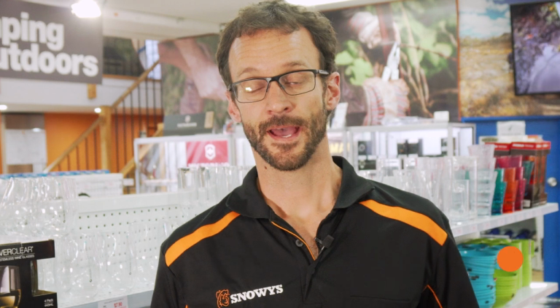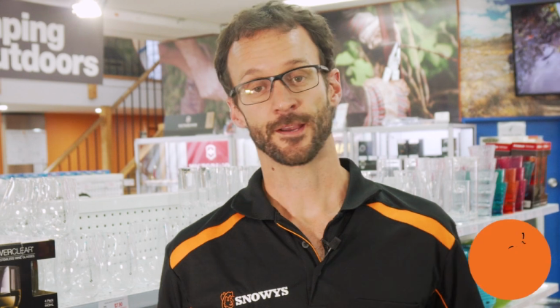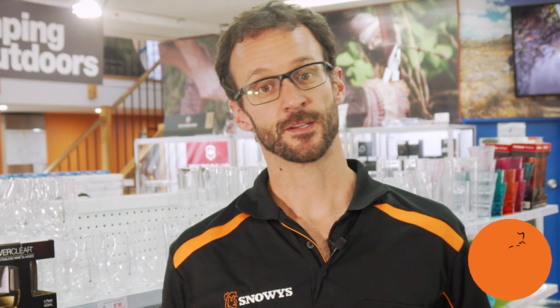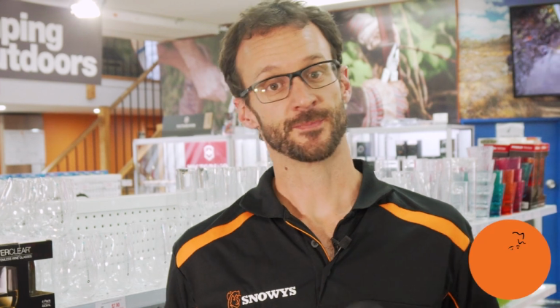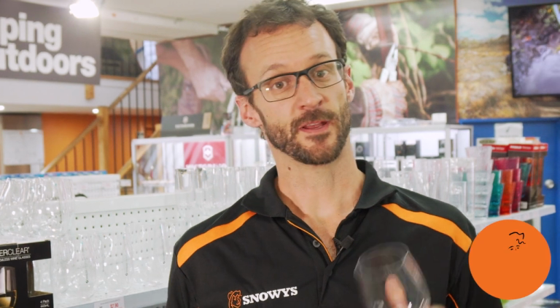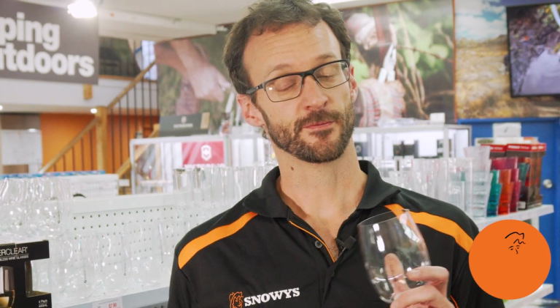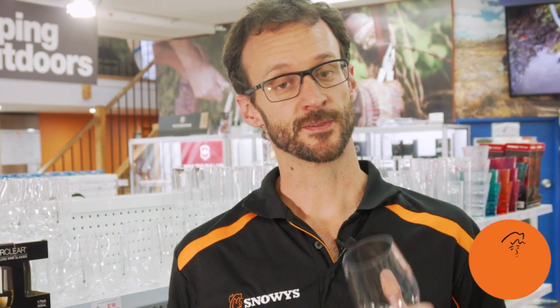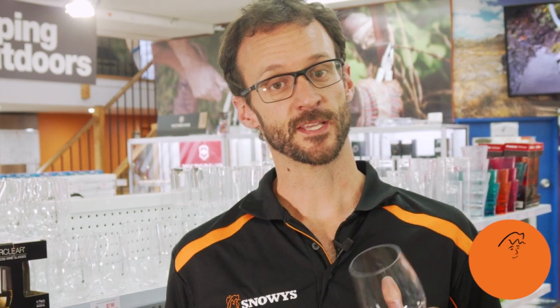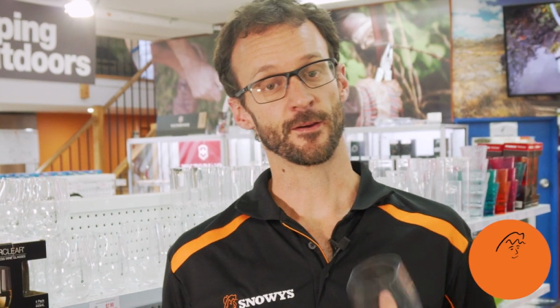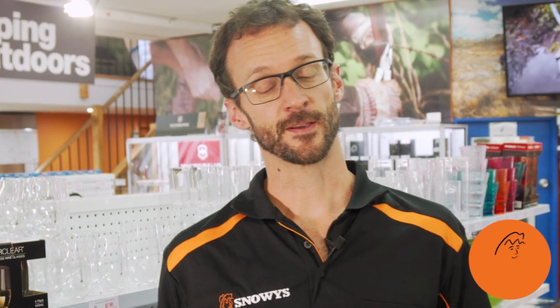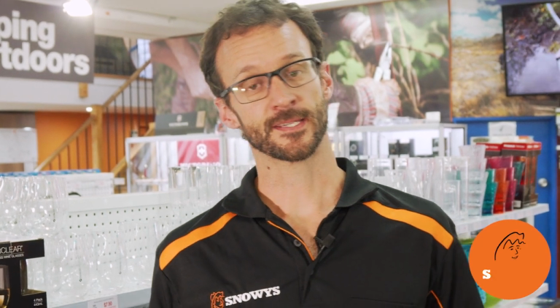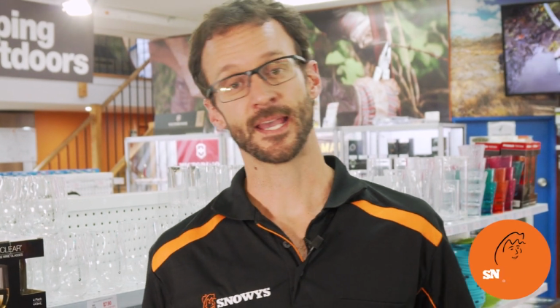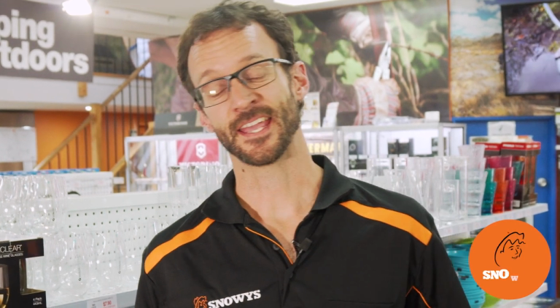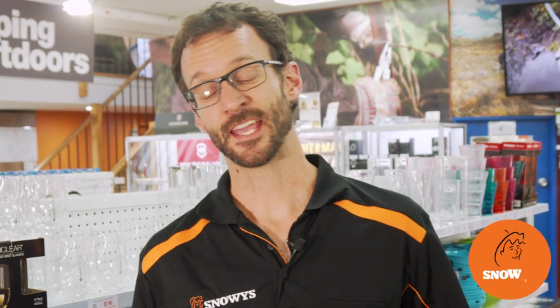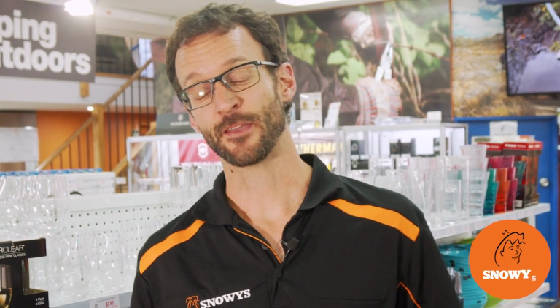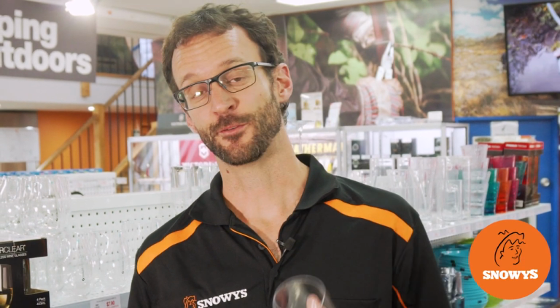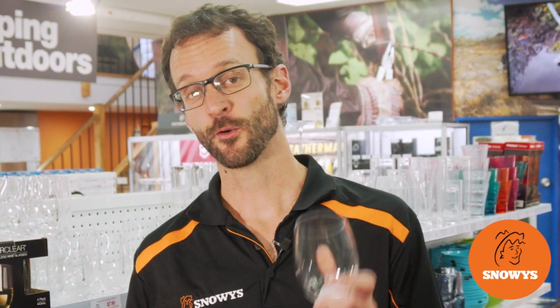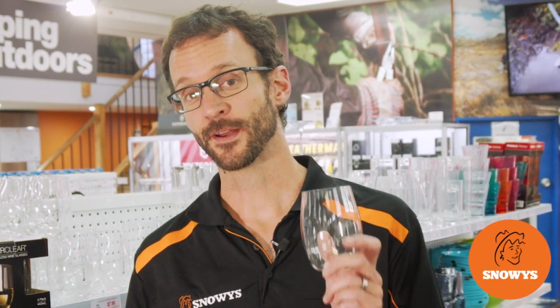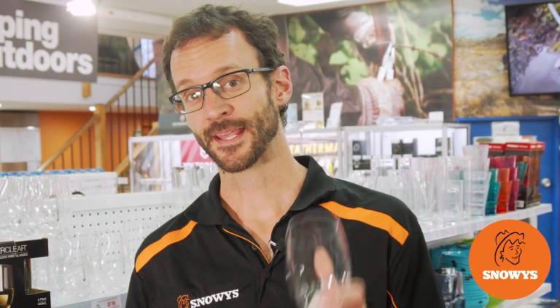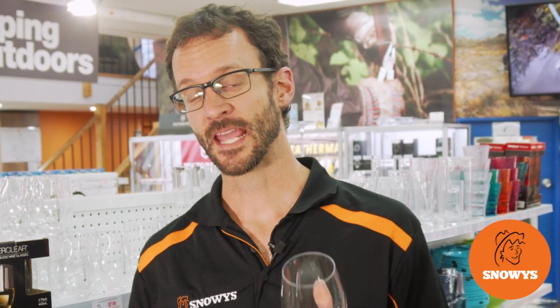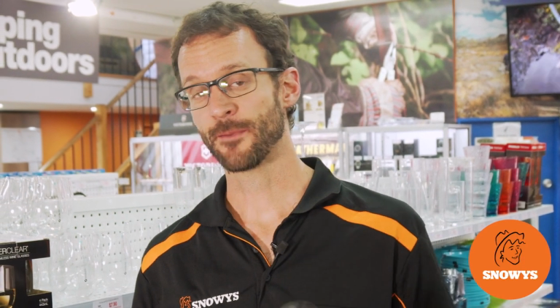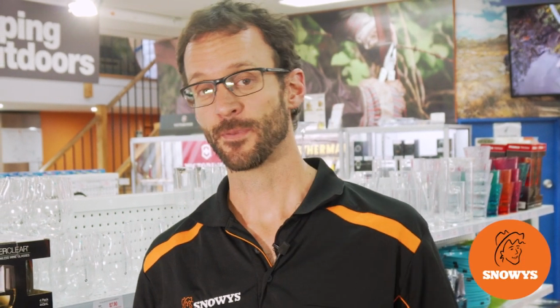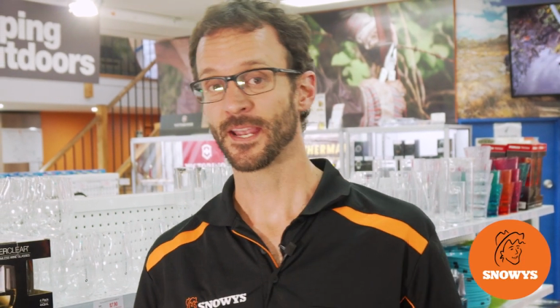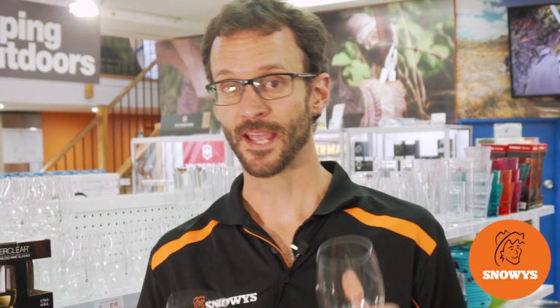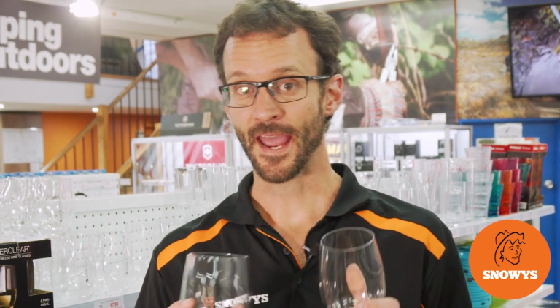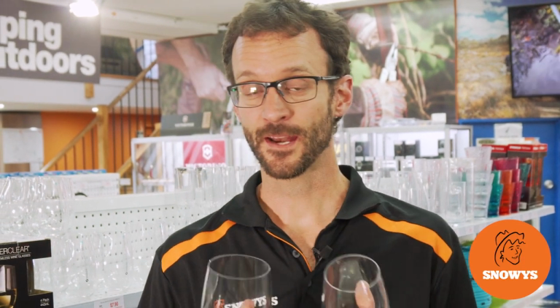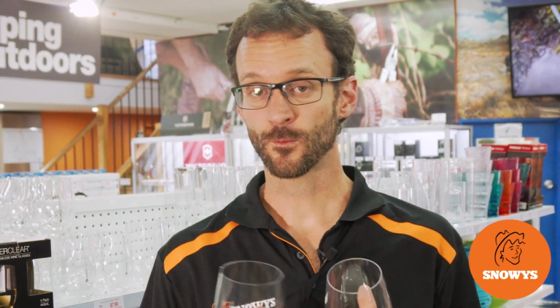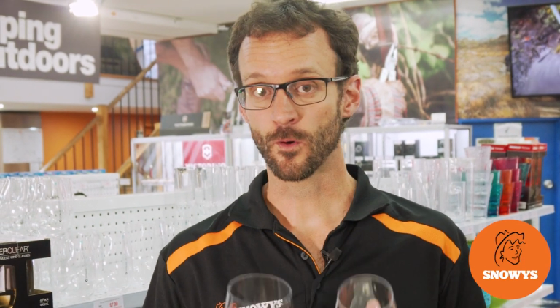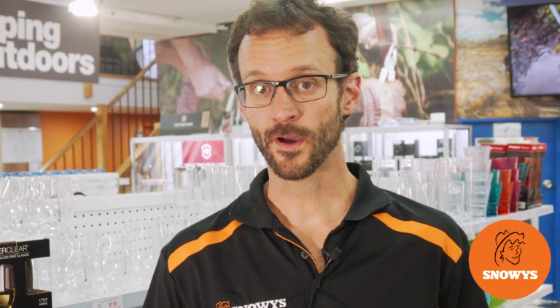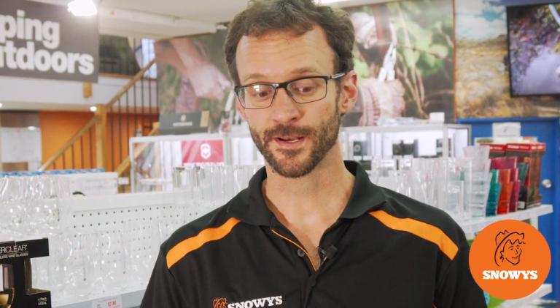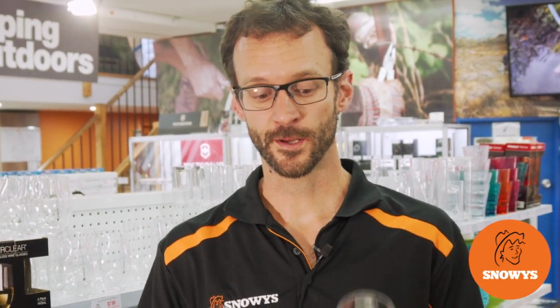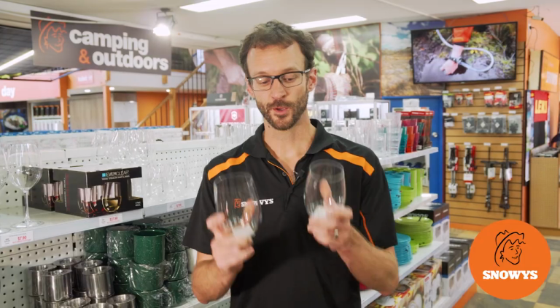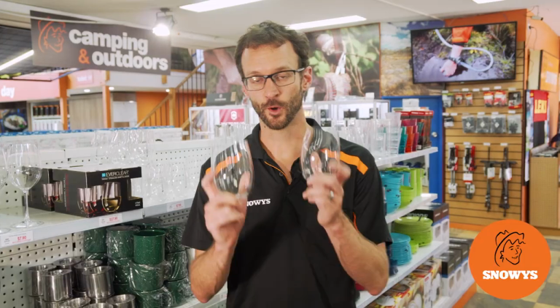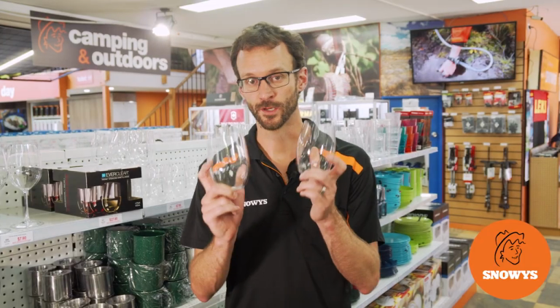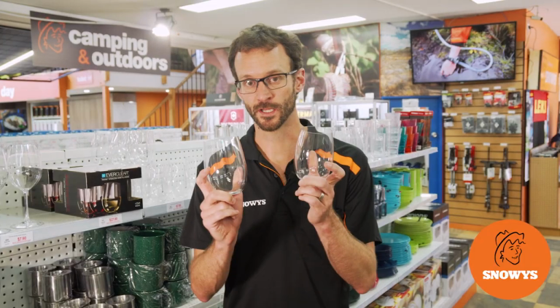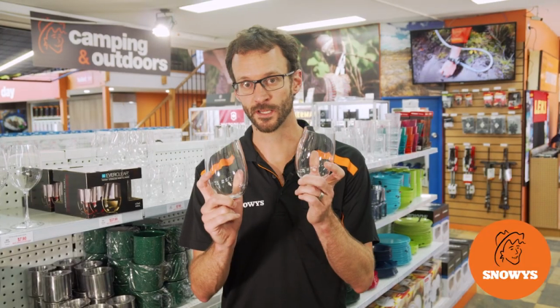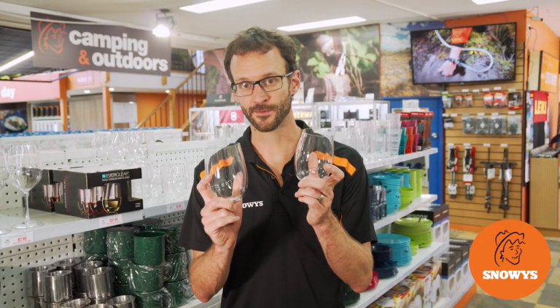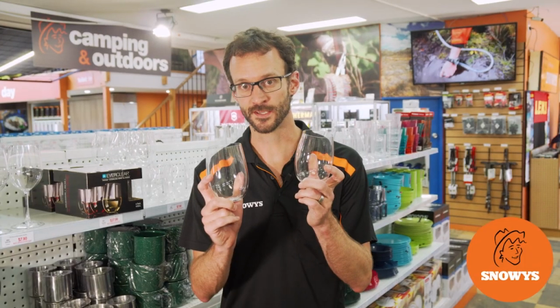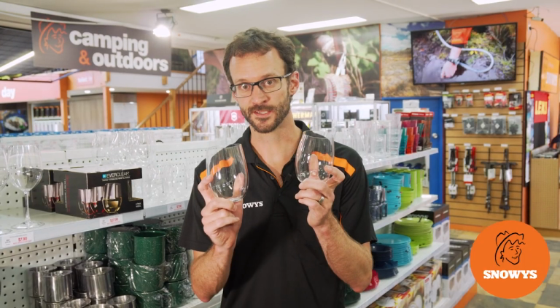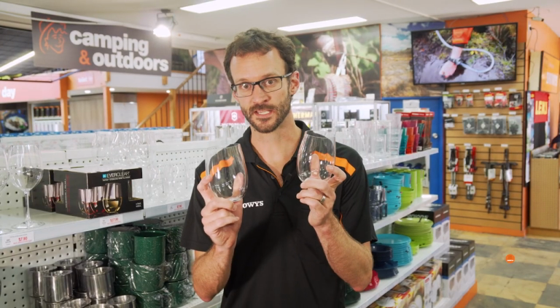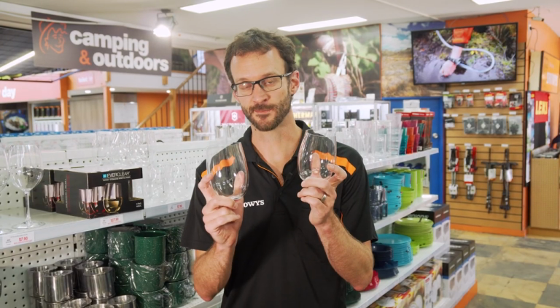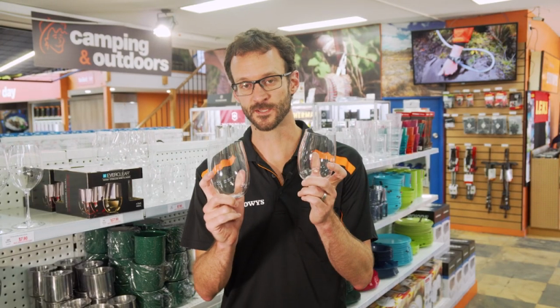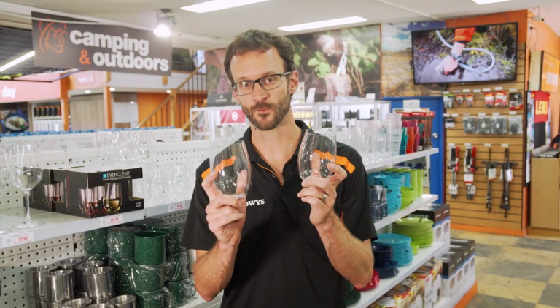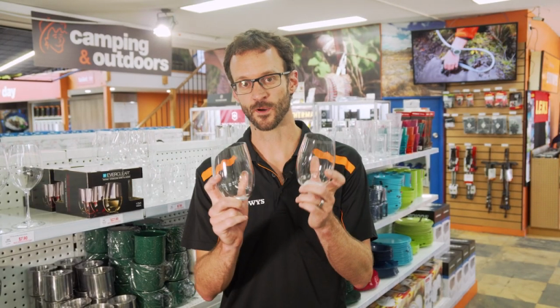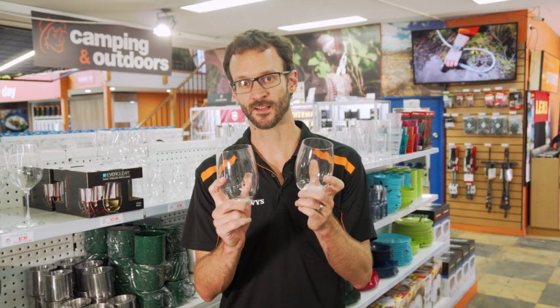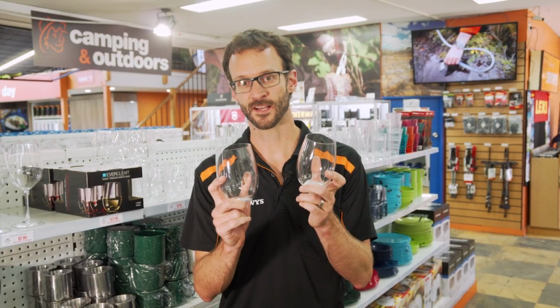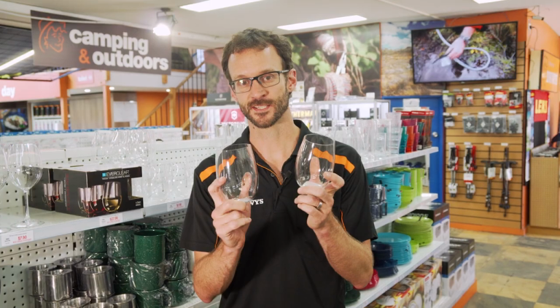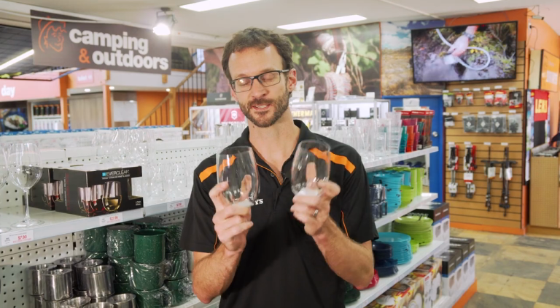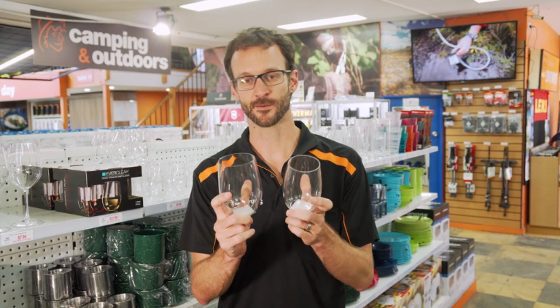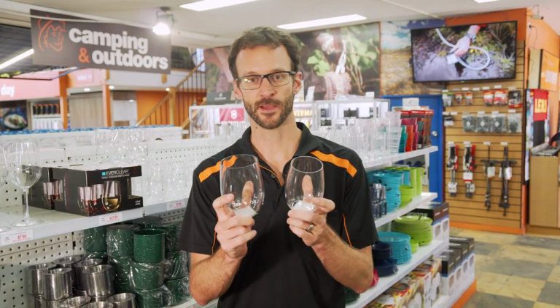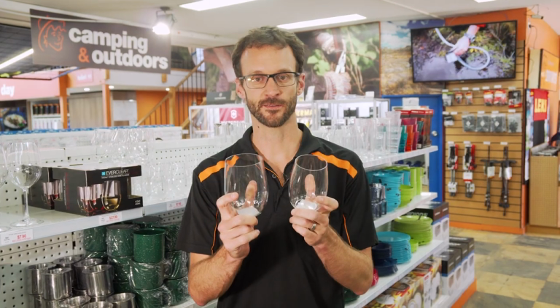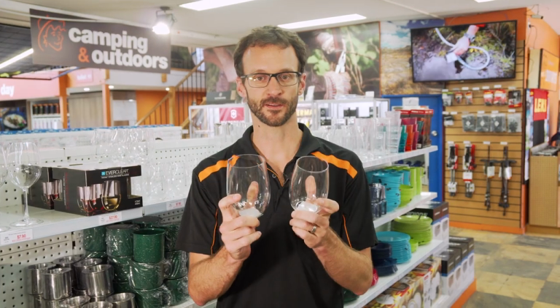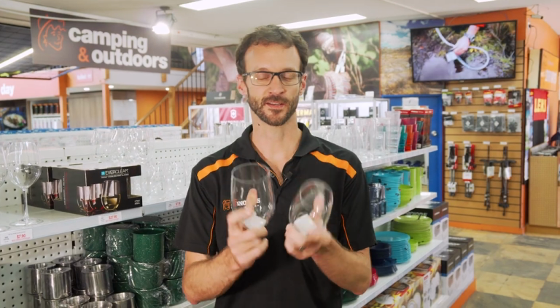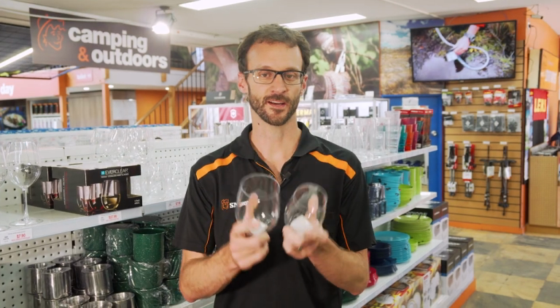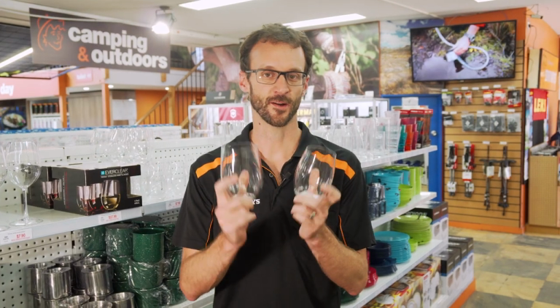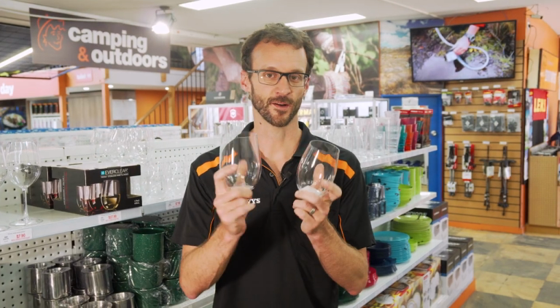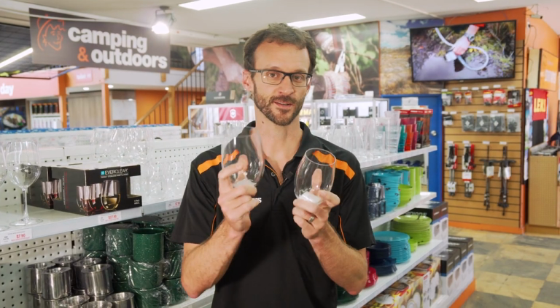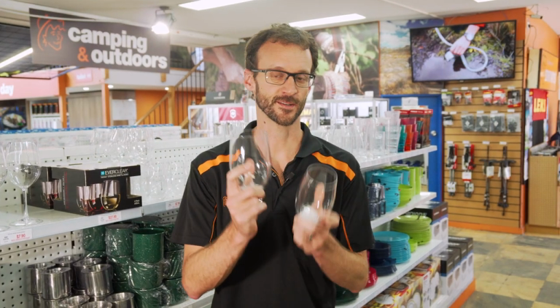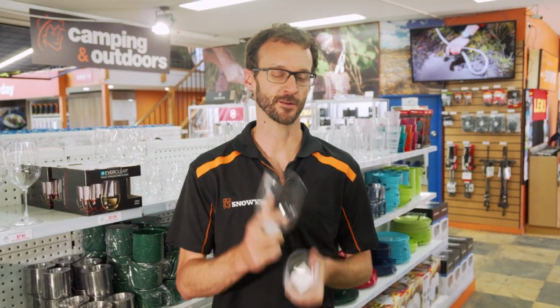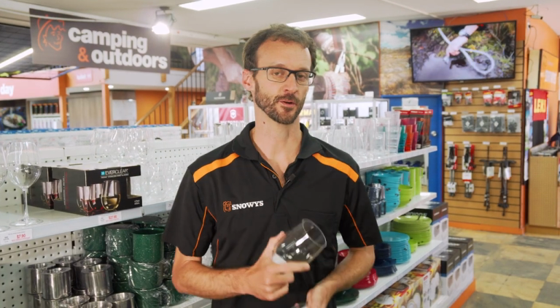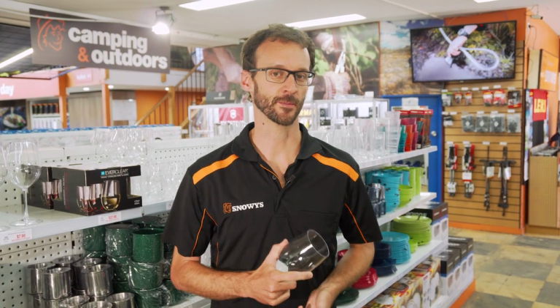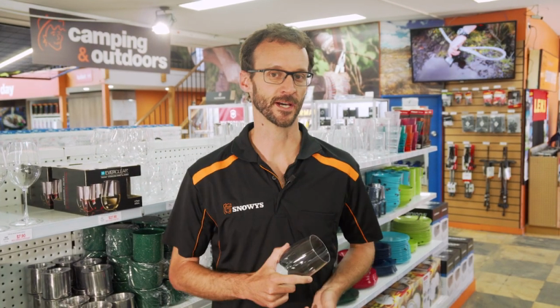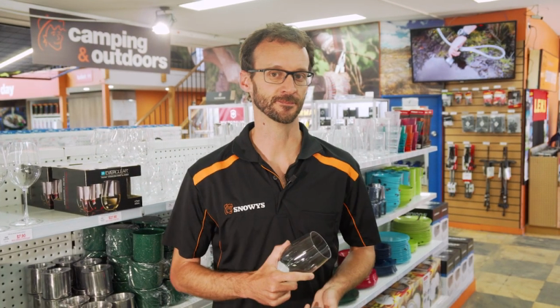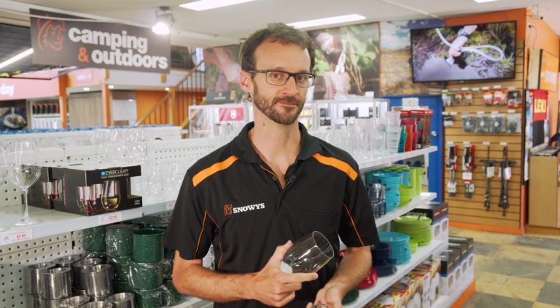Hey guys, Ben from Snowys. If you're into camping and wine, you're gonna love these Stemless Wine Glasses from Everclear. I'm gonna tell you all about them.